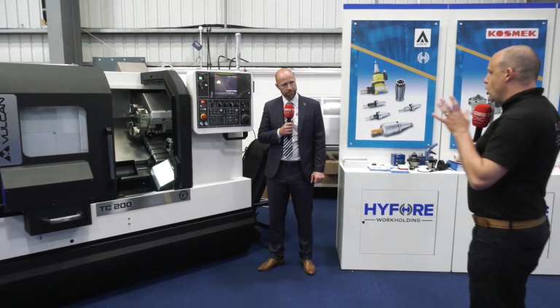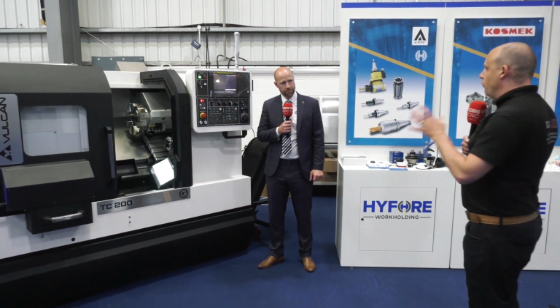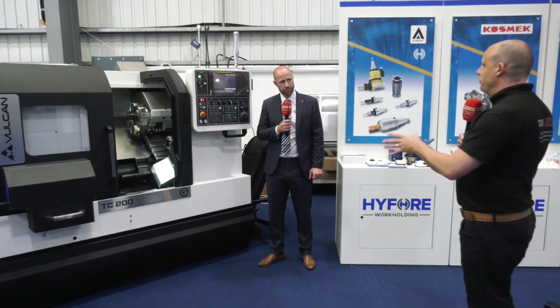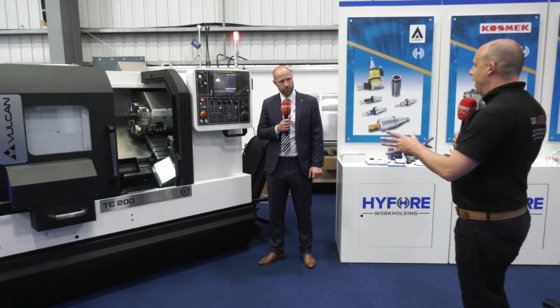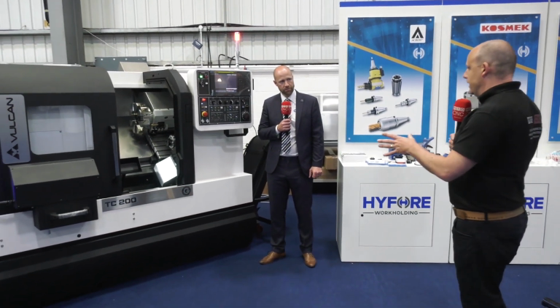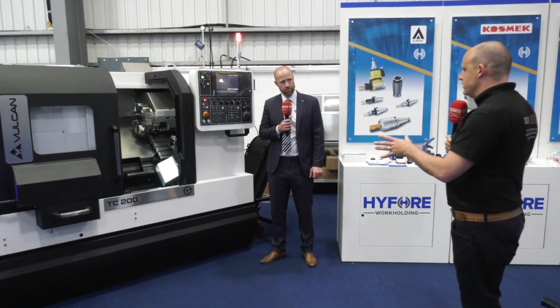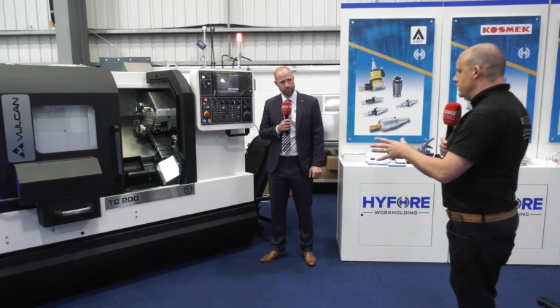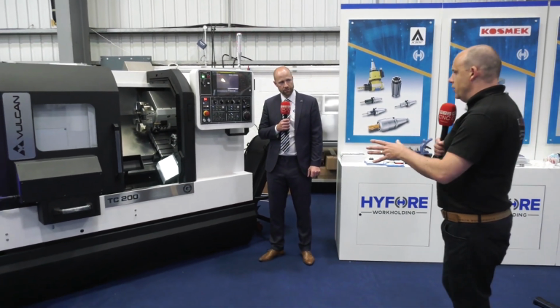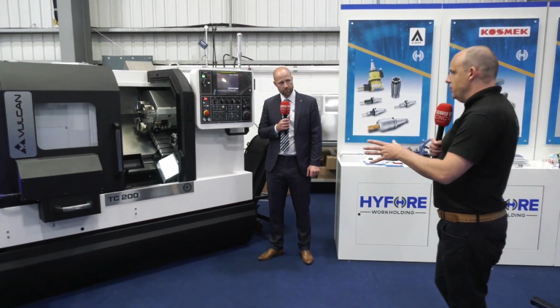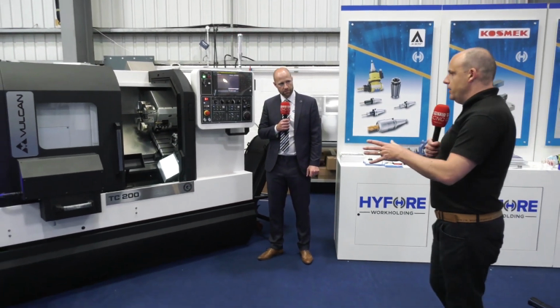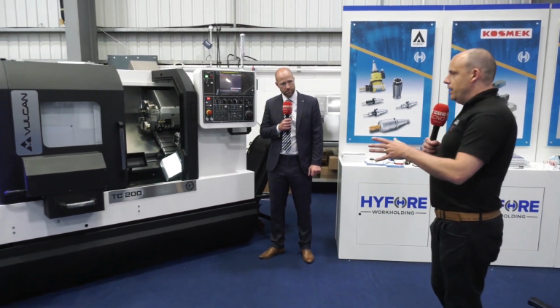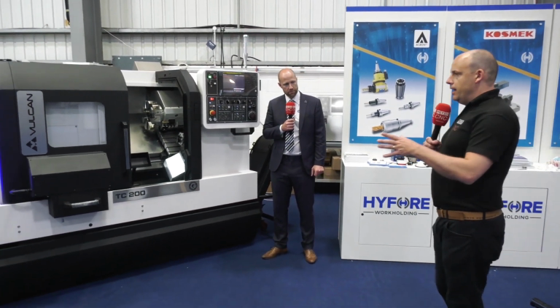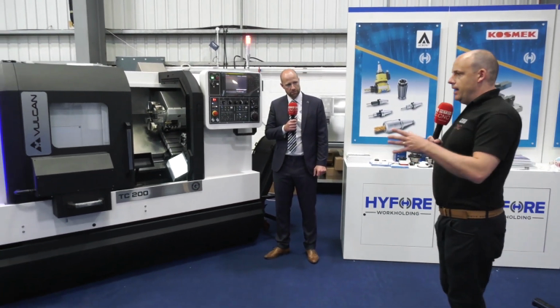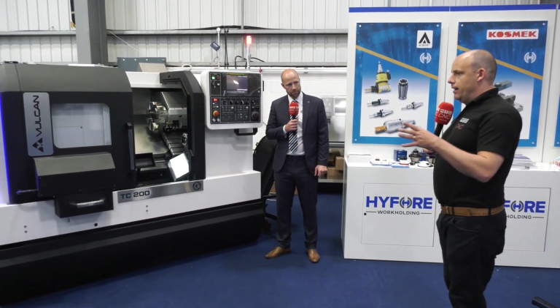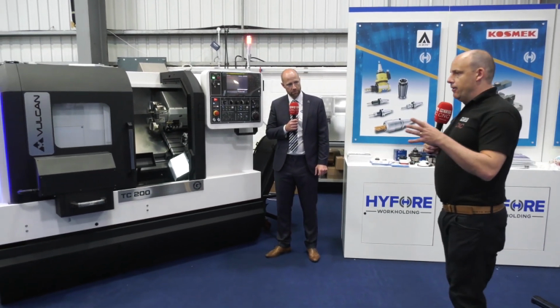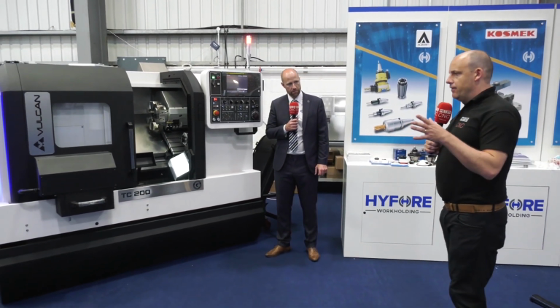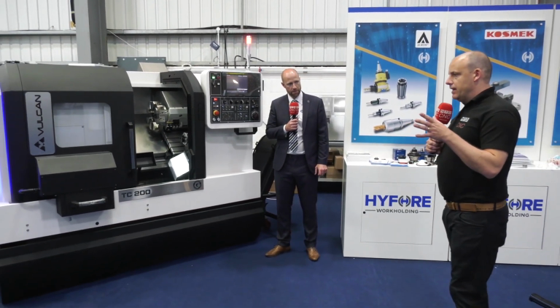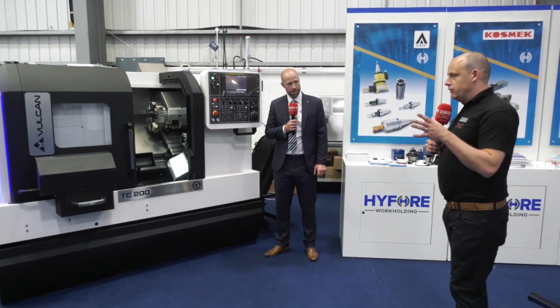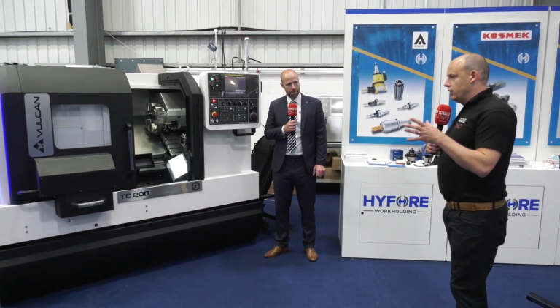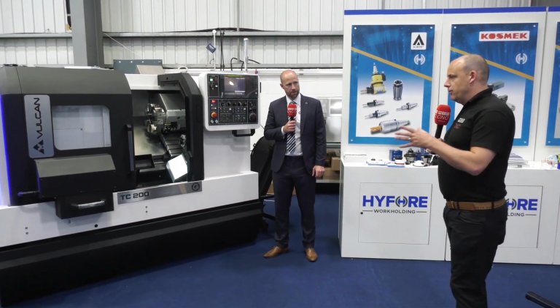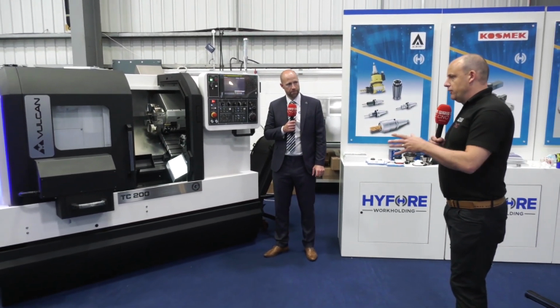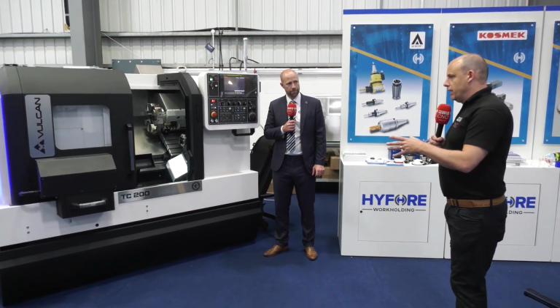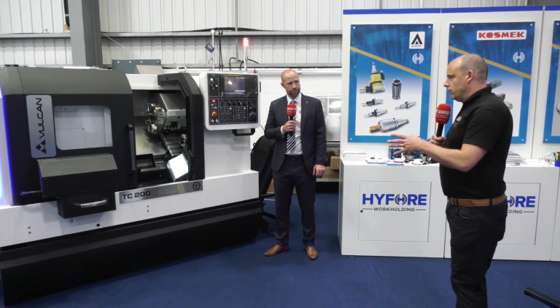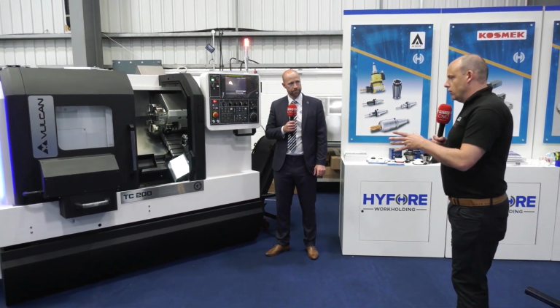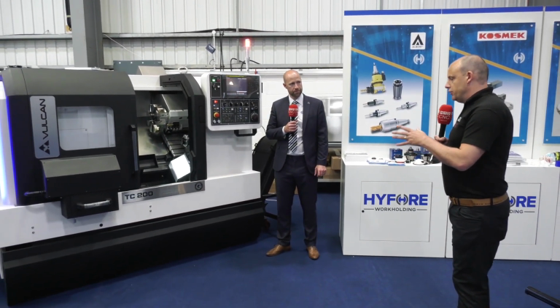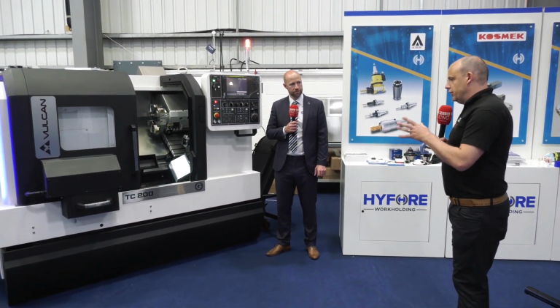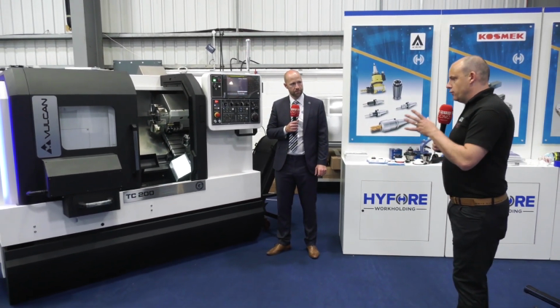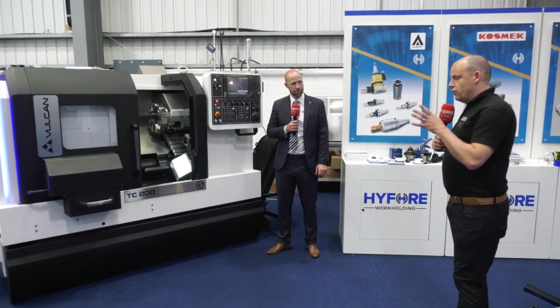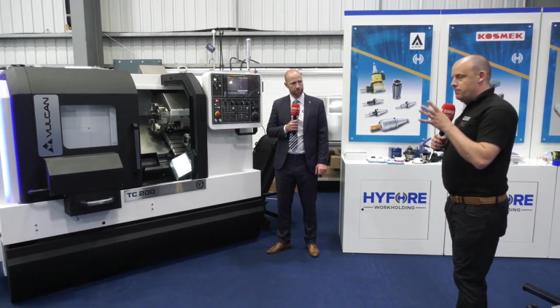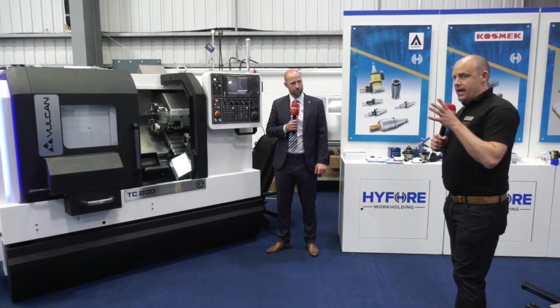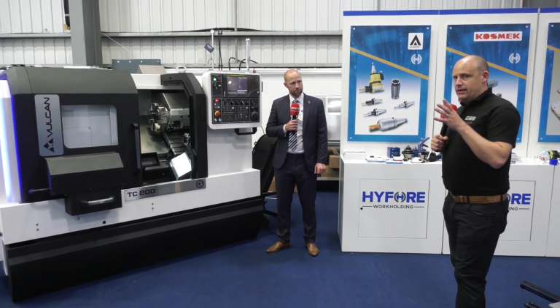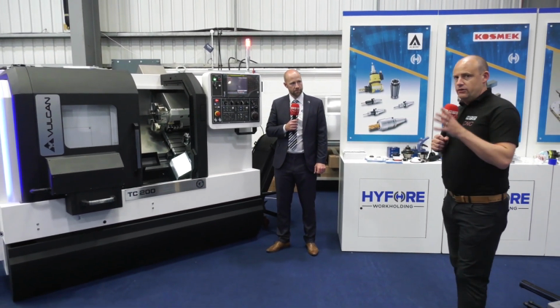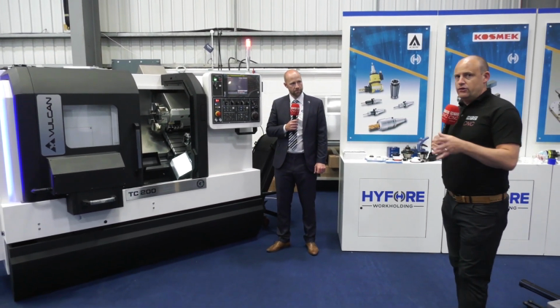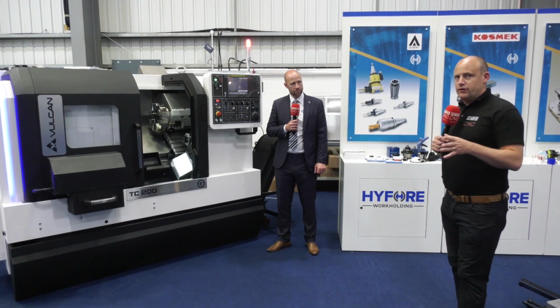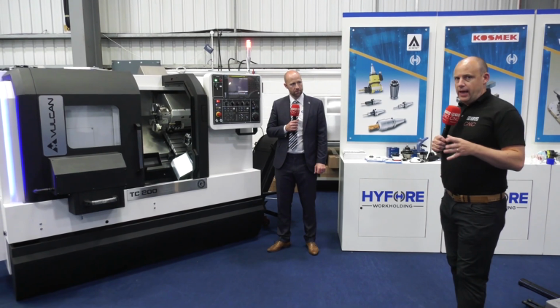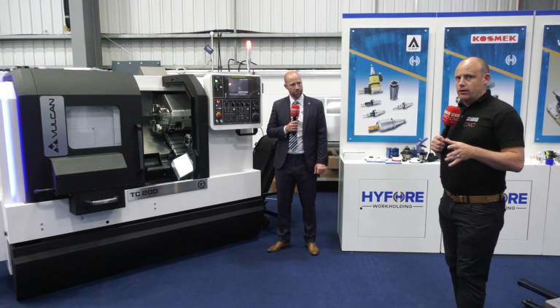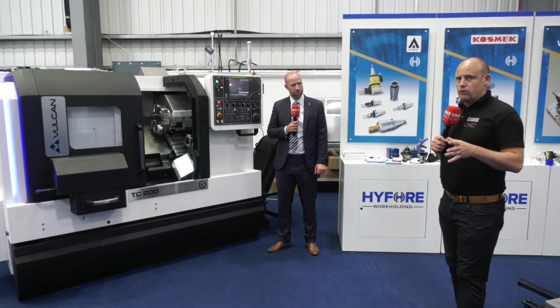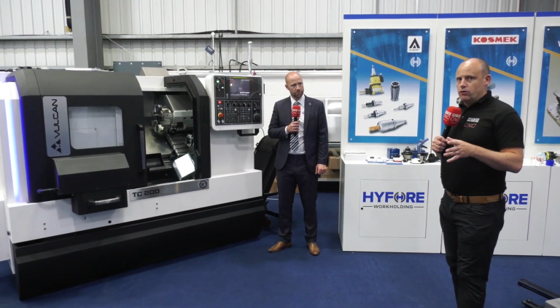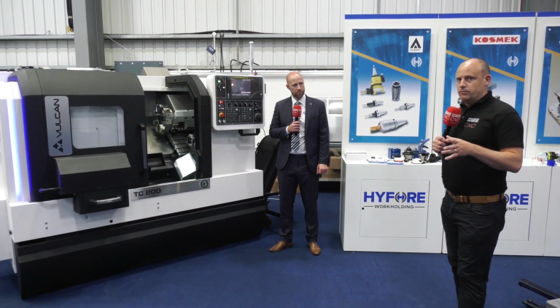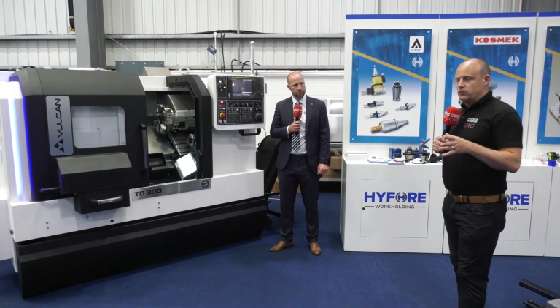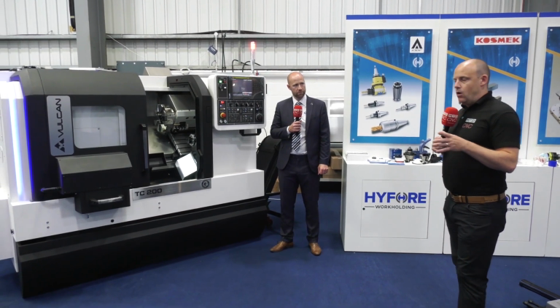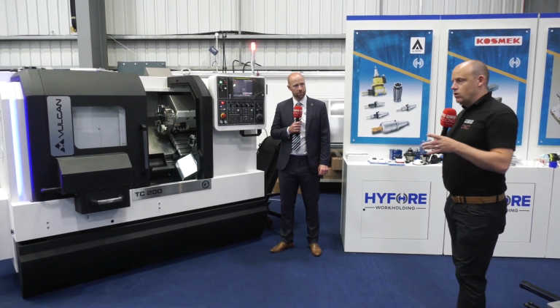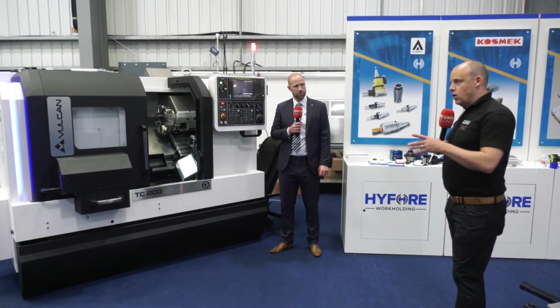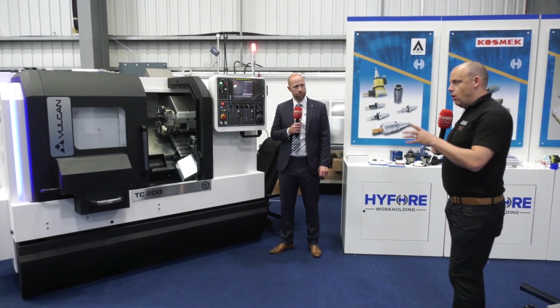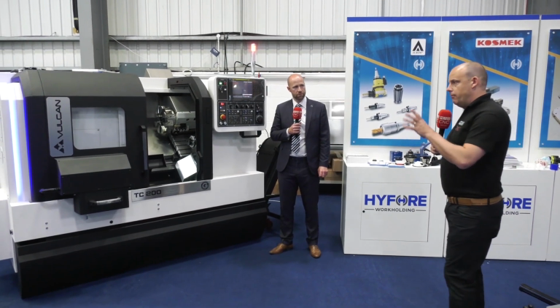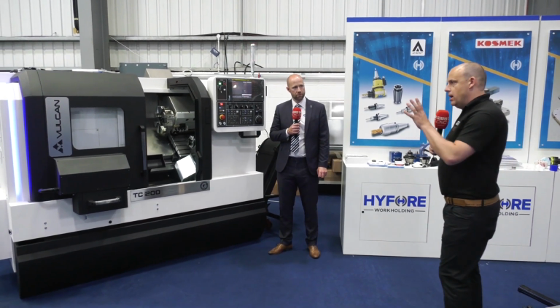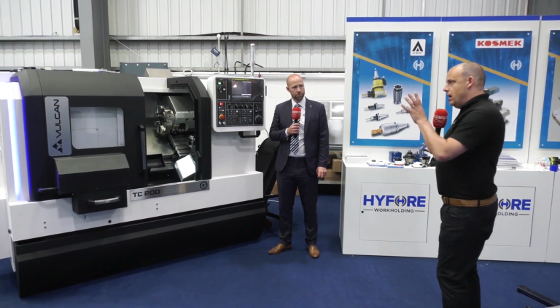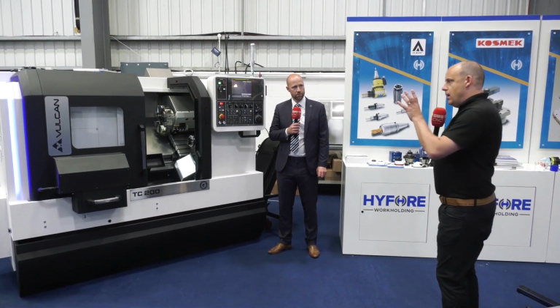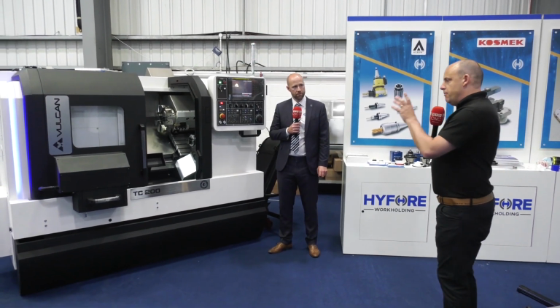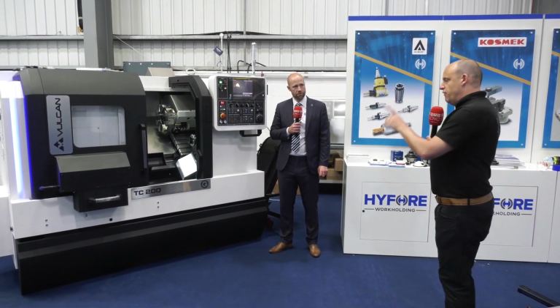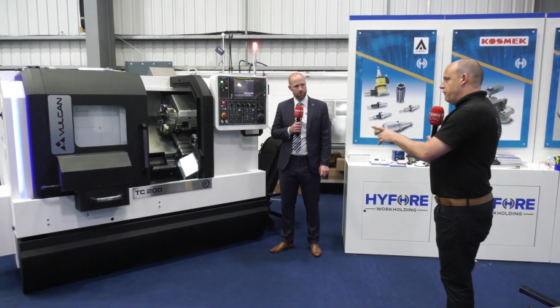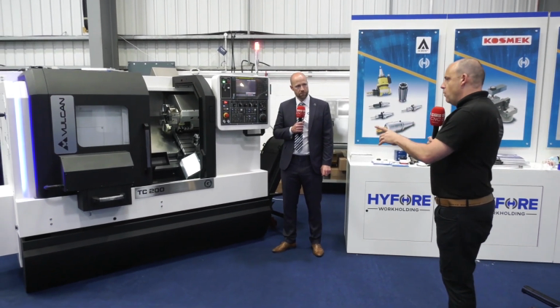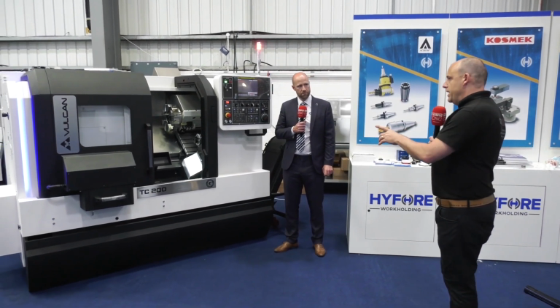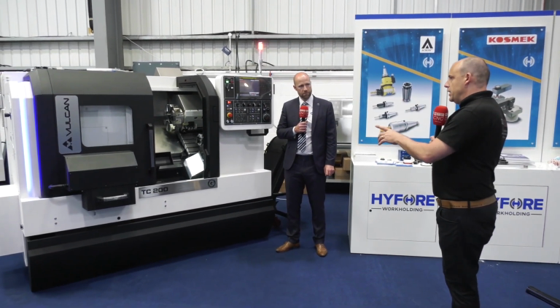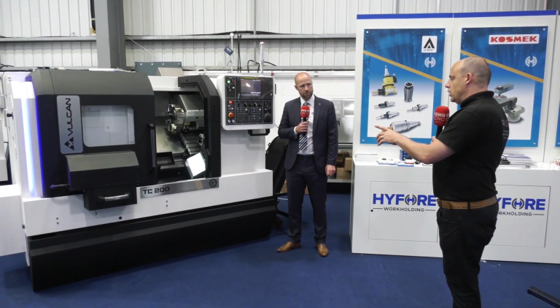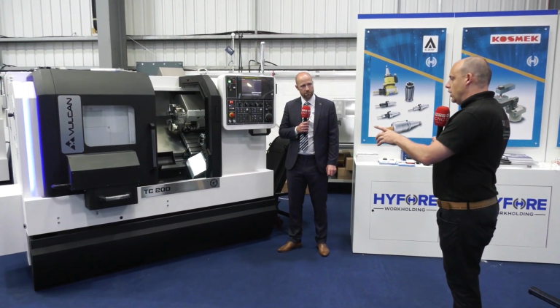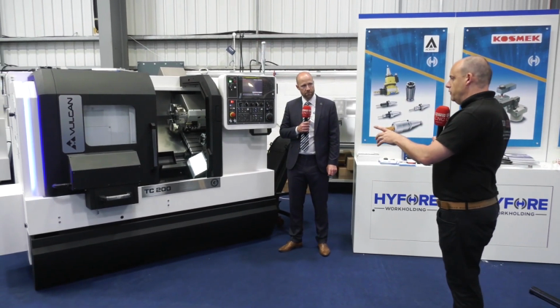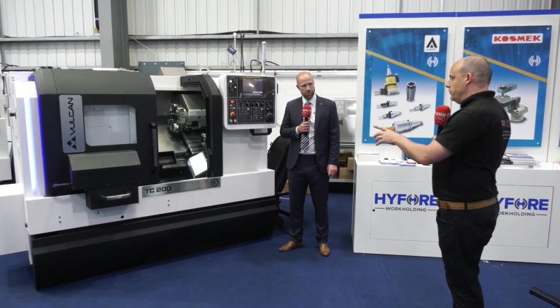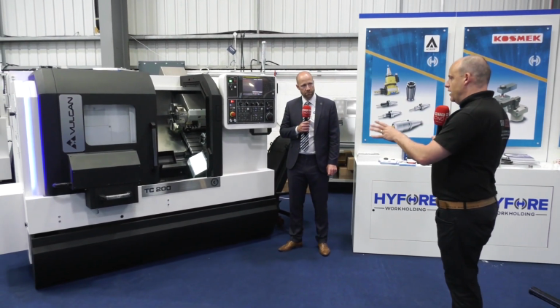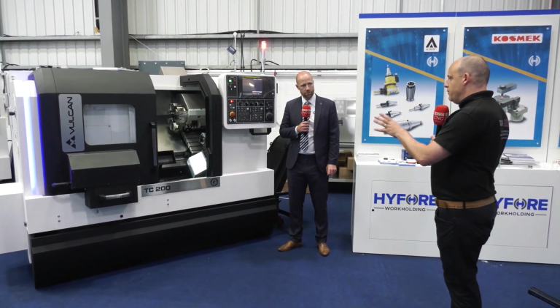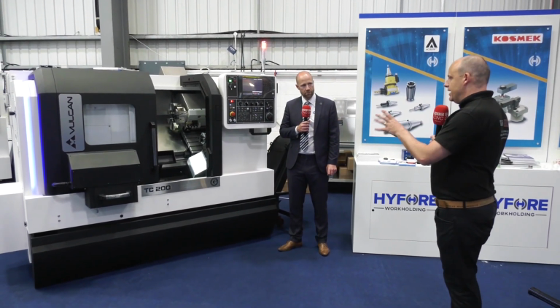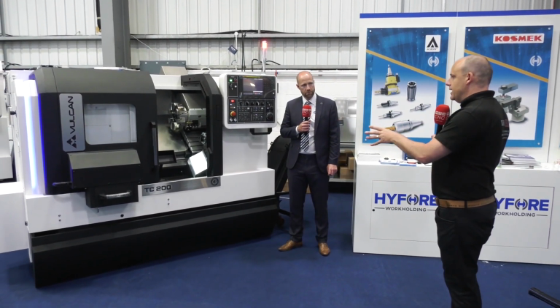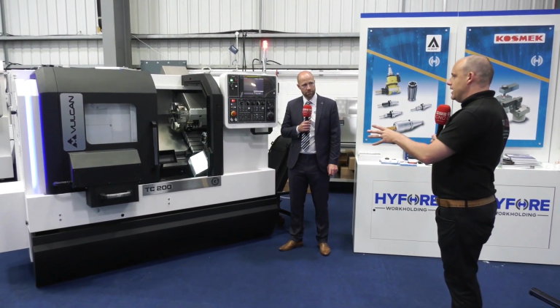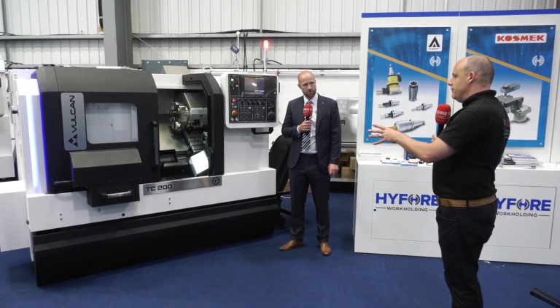Engineers can find out a lot more by contacting us here at the Engineering Technology Group at engtechgroup.com. Before we conclude, Steve, we're going to keep this one brief — what options does this particular machine have?